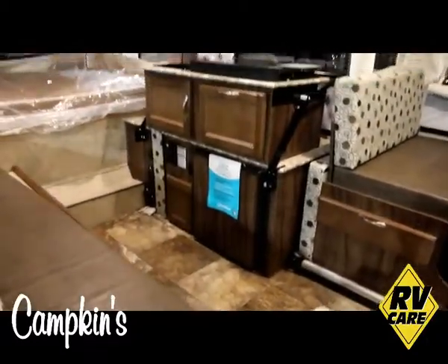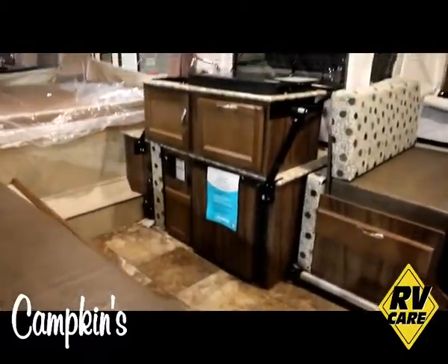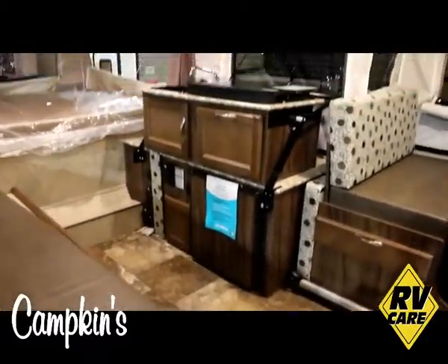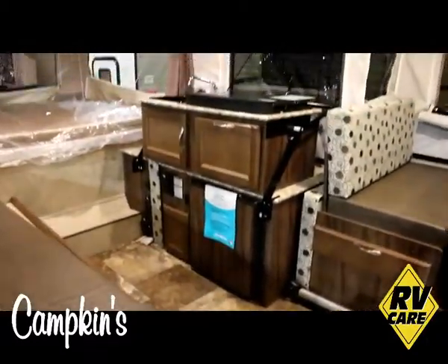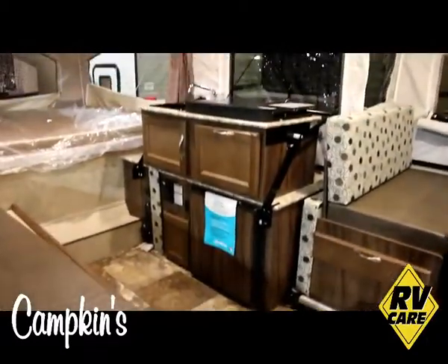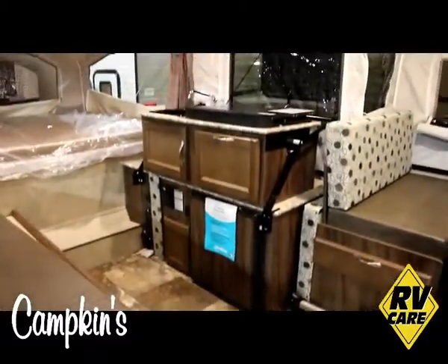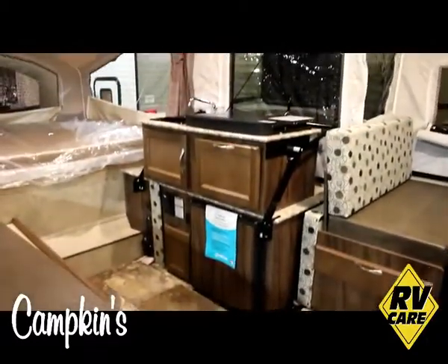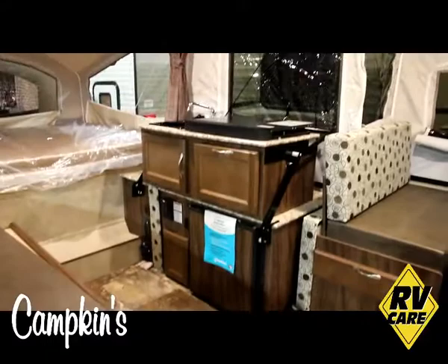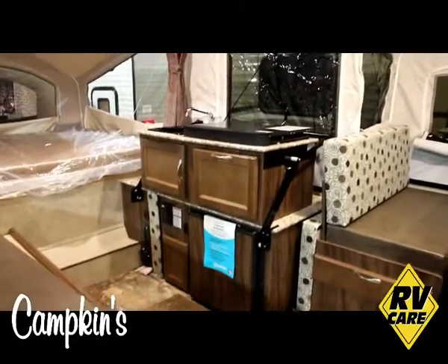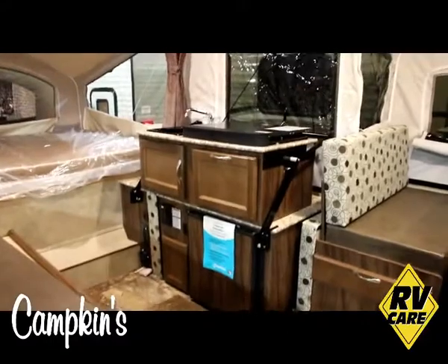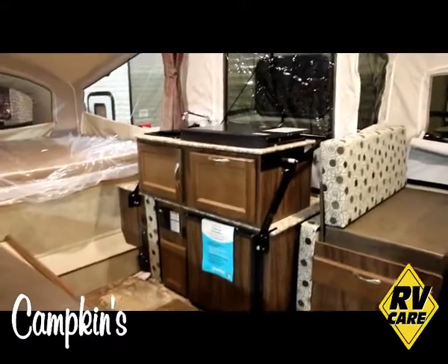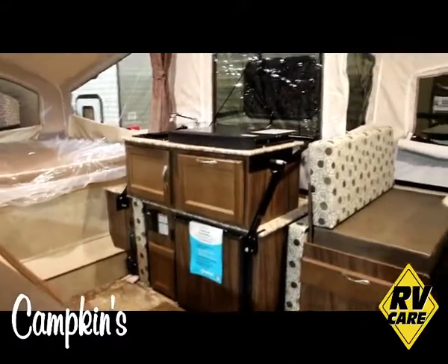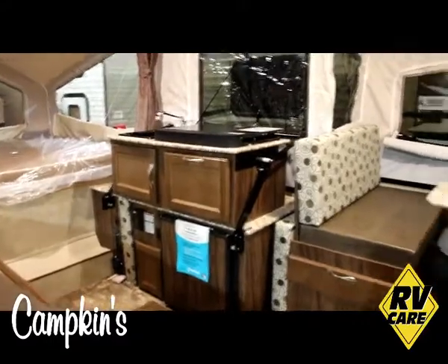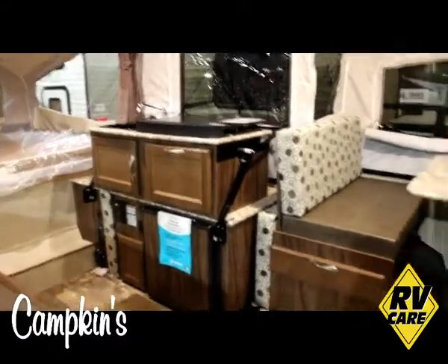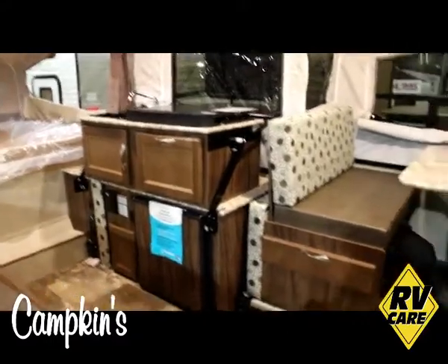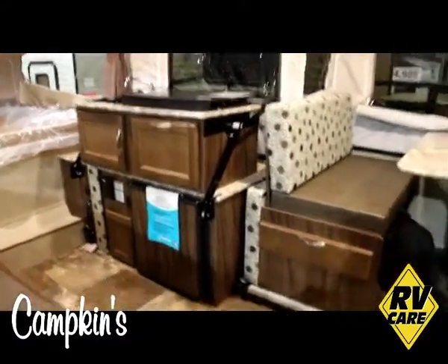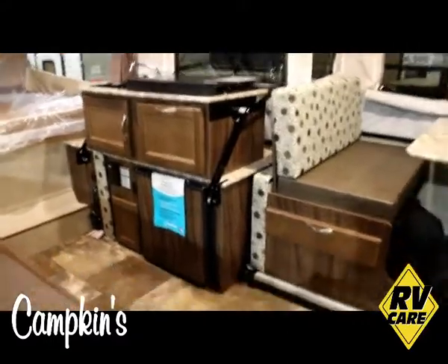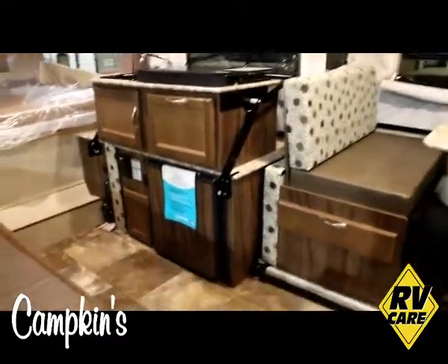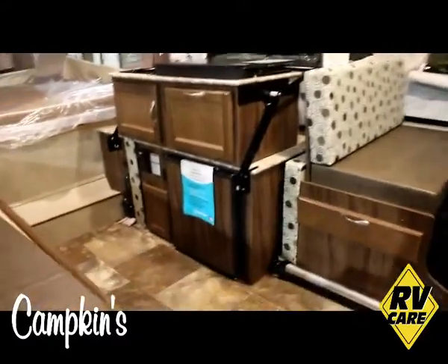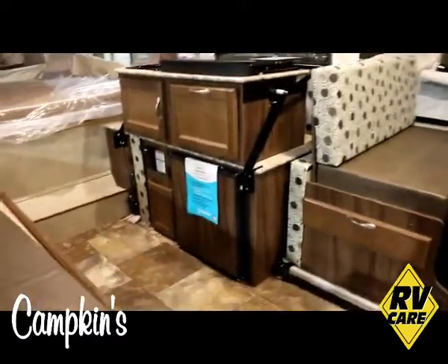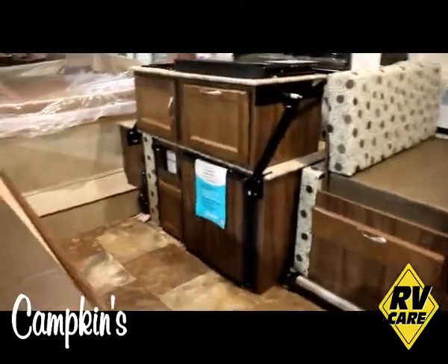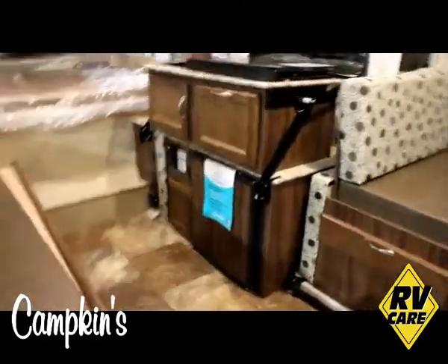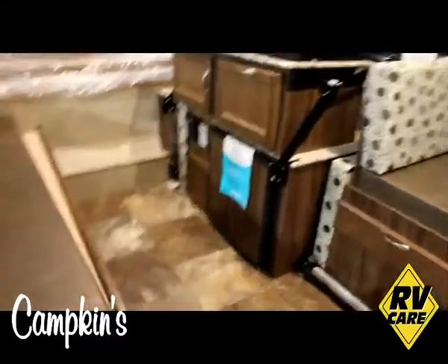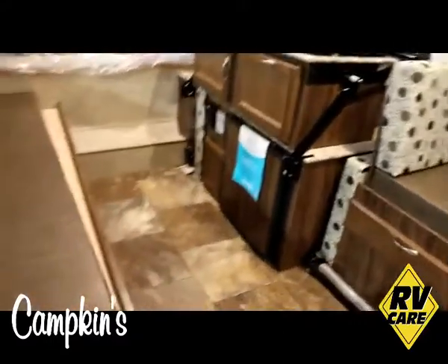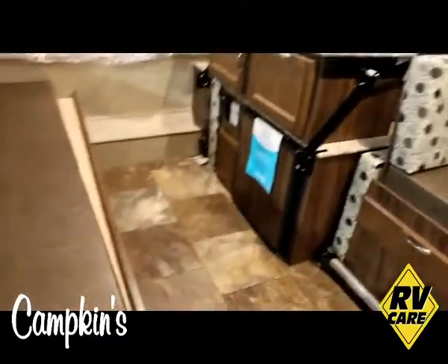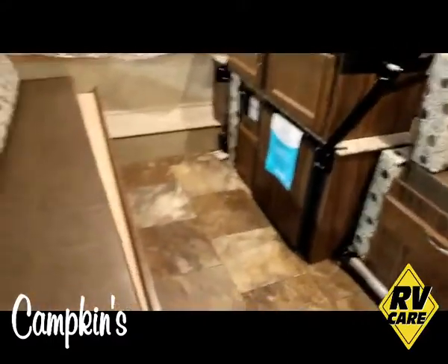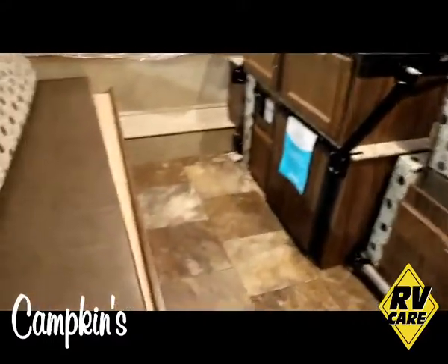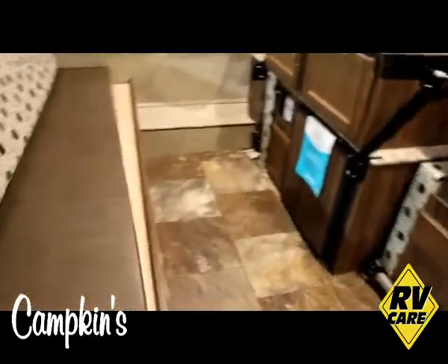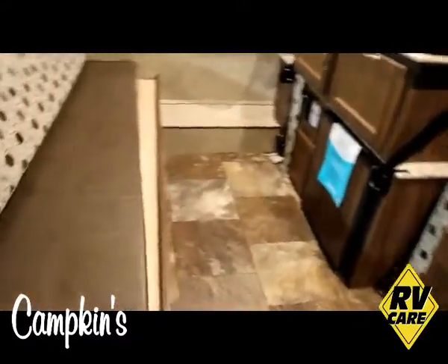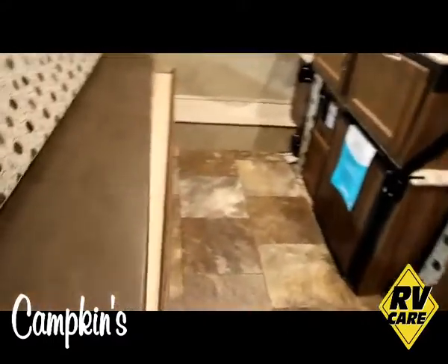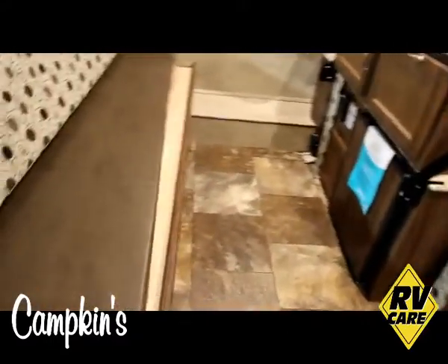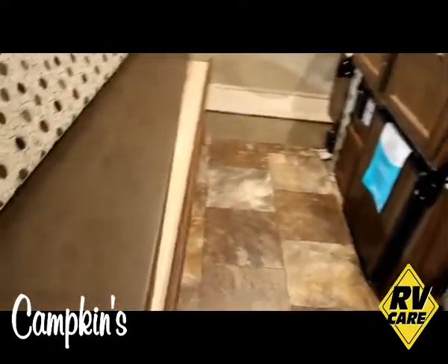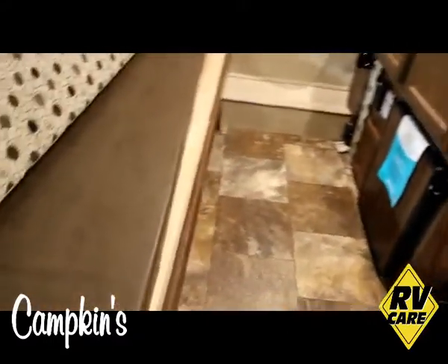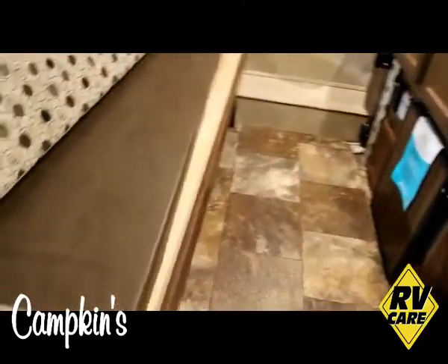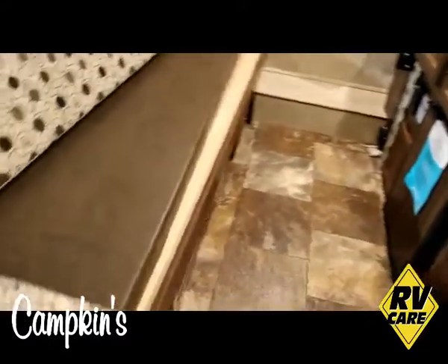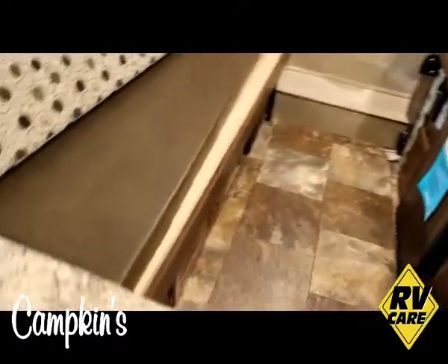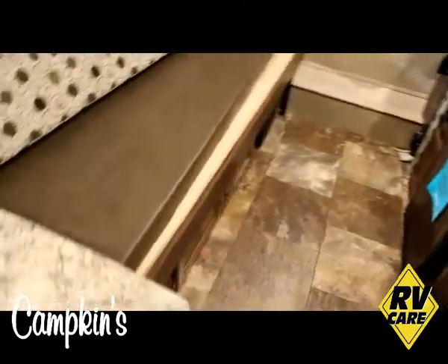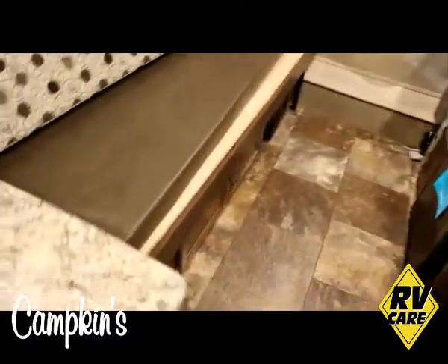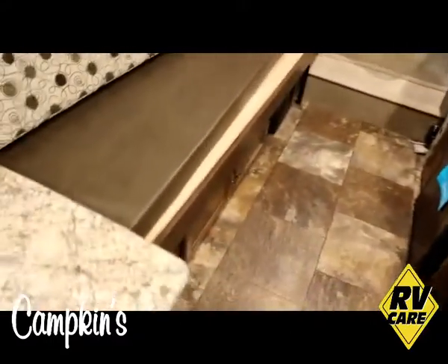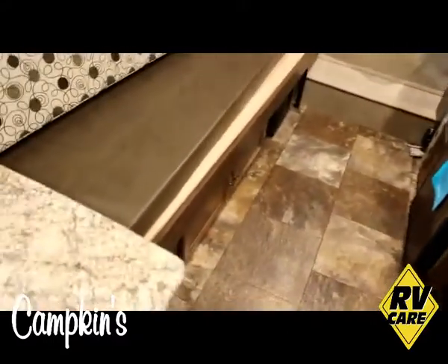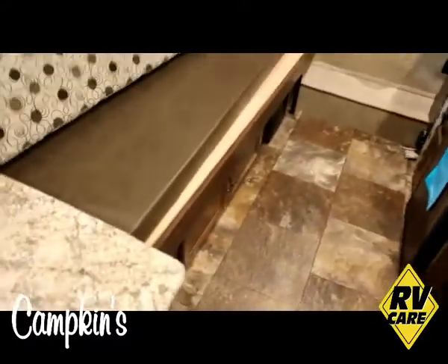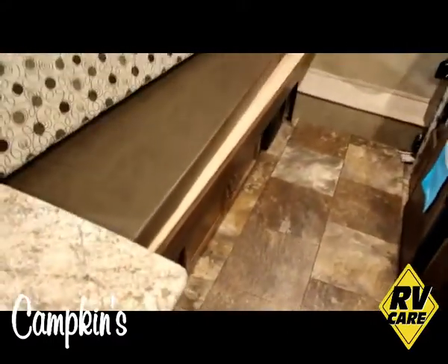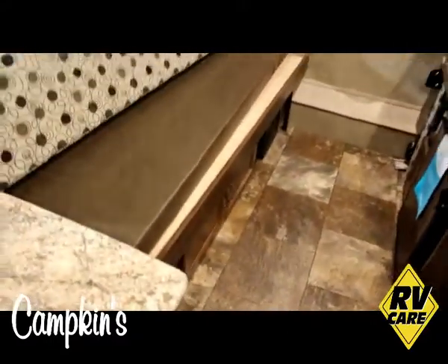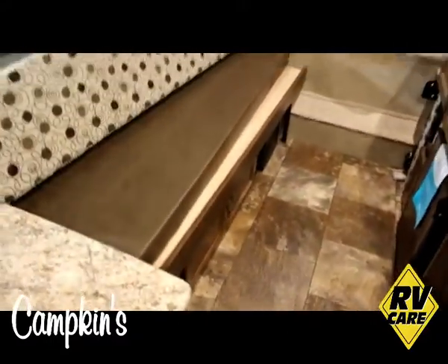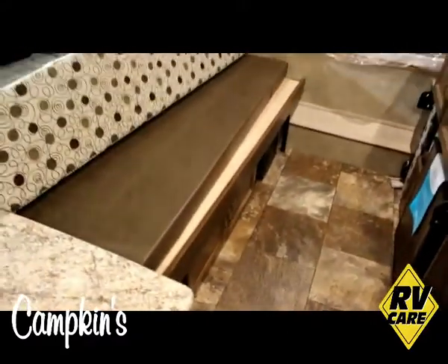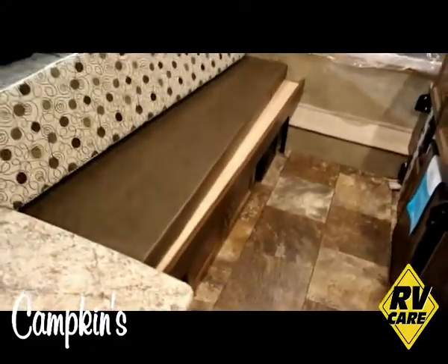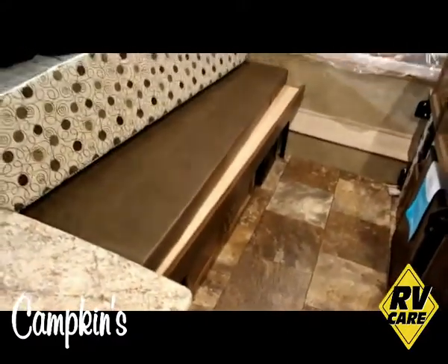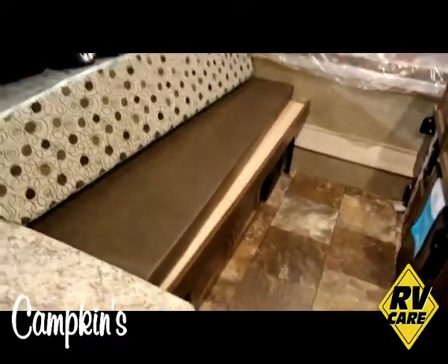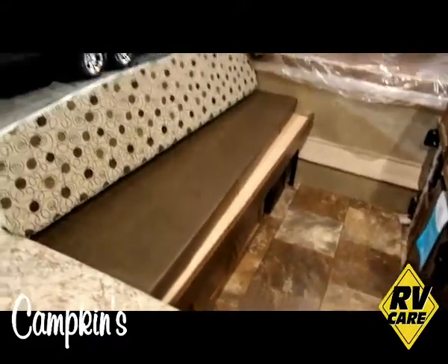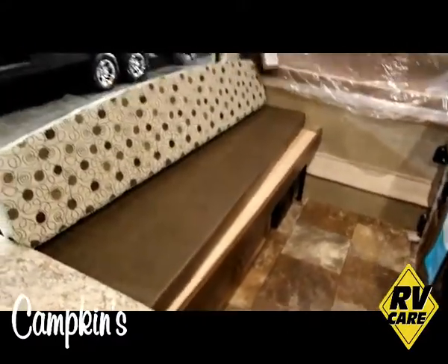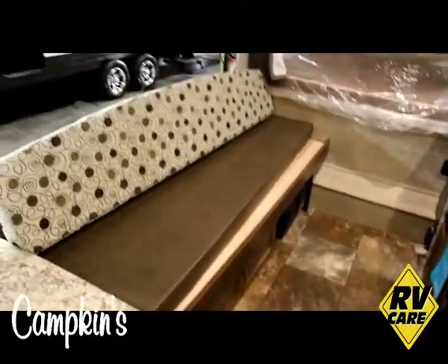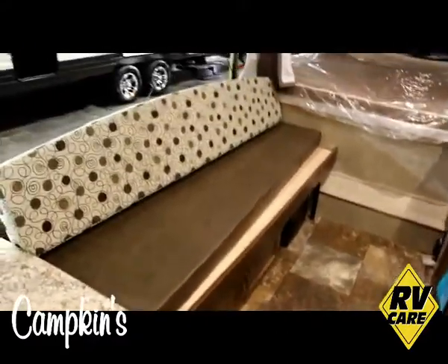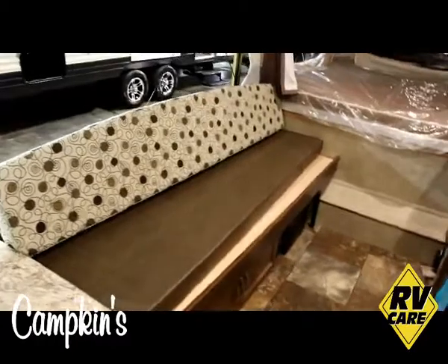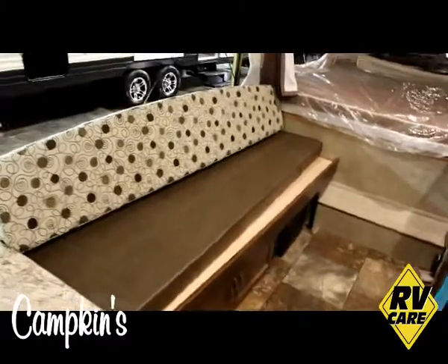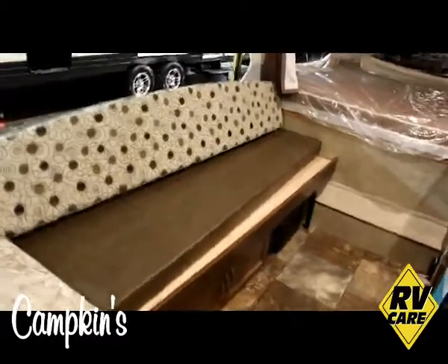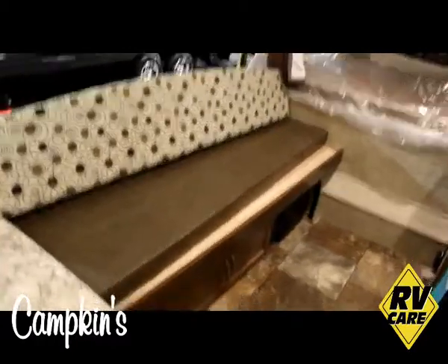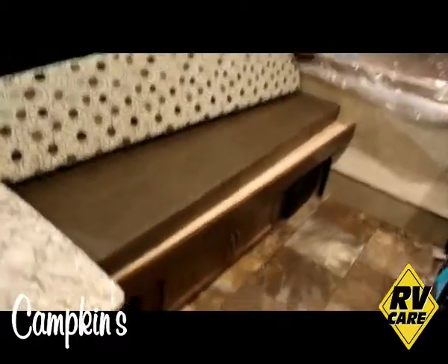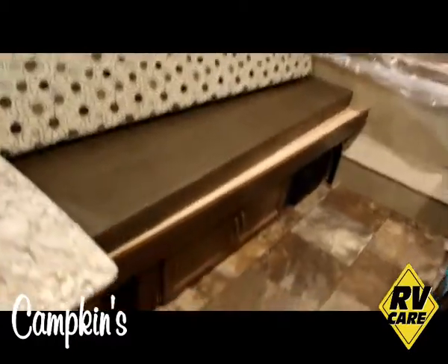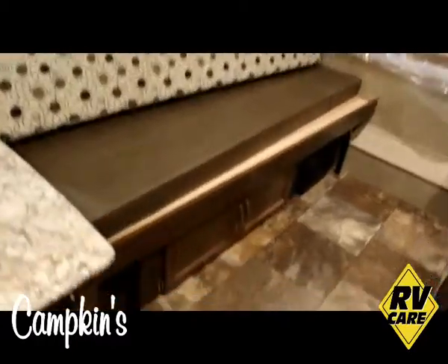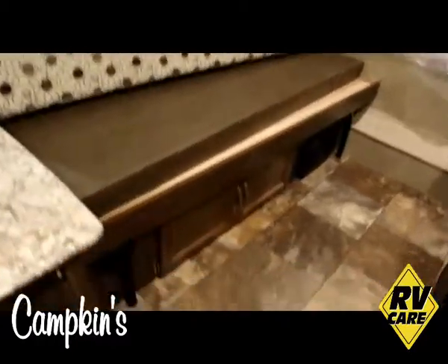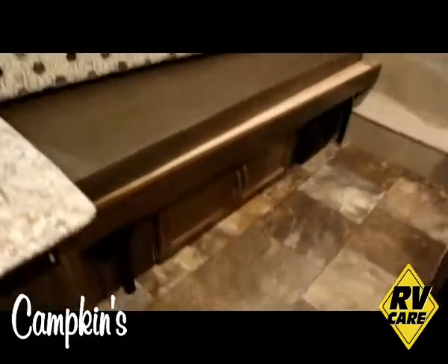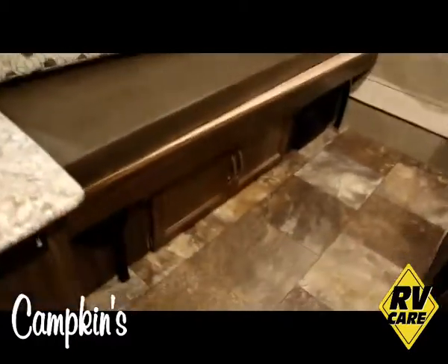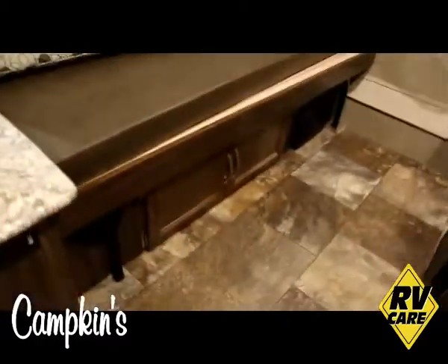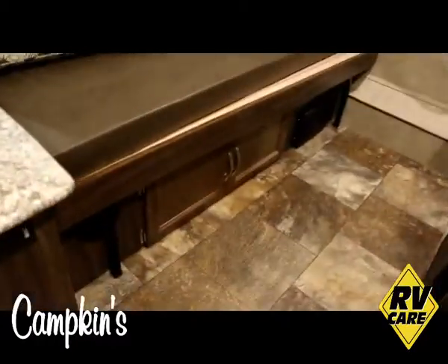It has a couch which will pull out into a bed in the rear of the trailer, as well as storage cabinets and drawers underneath that couch.